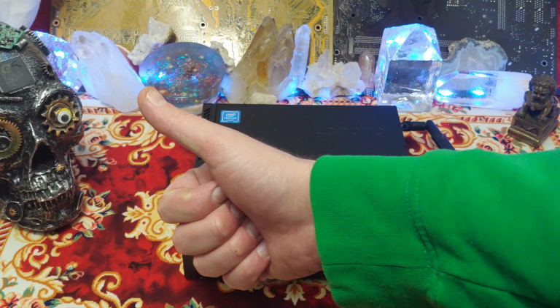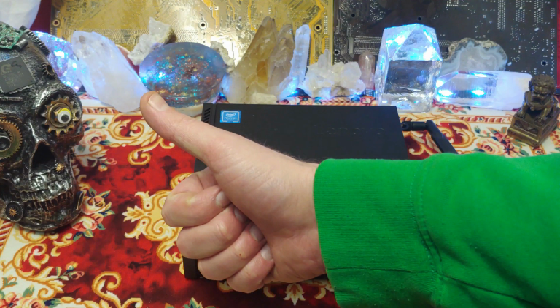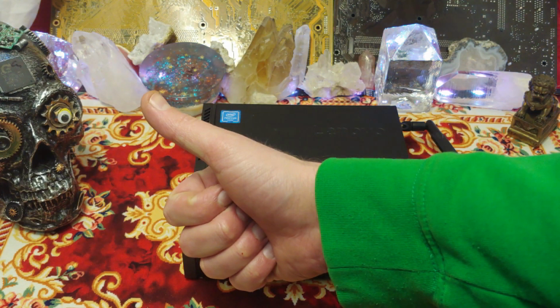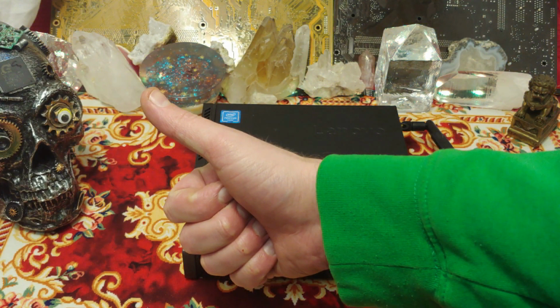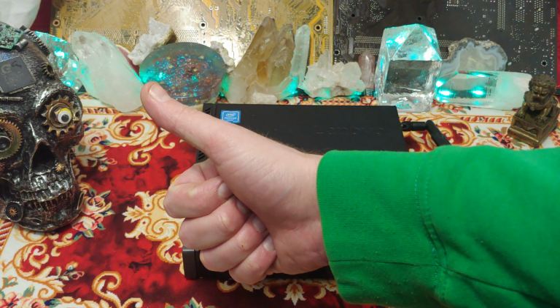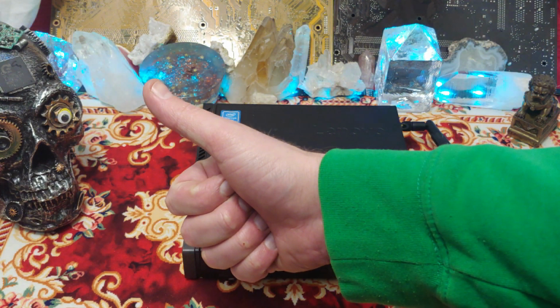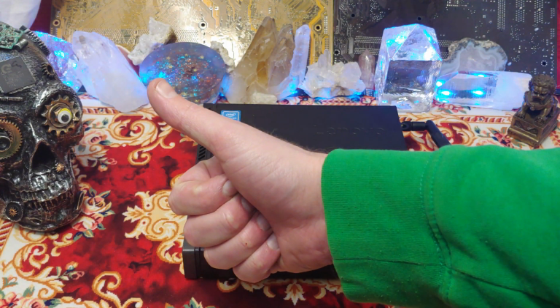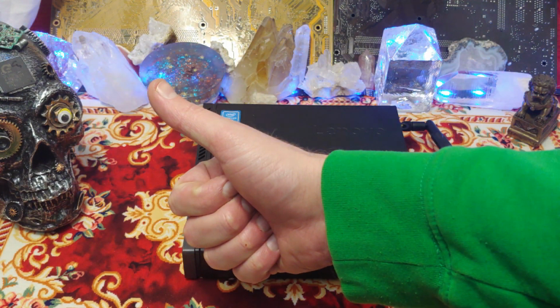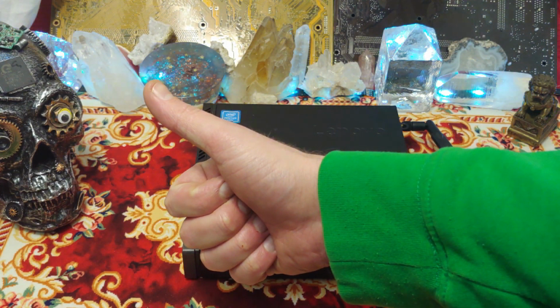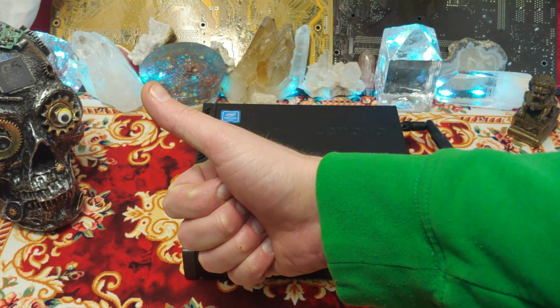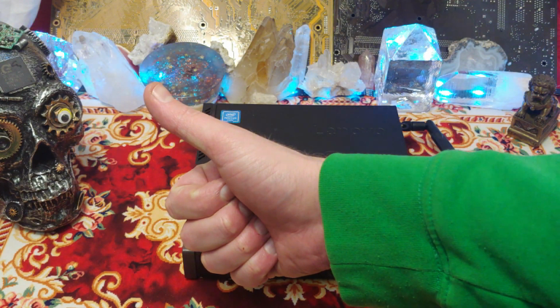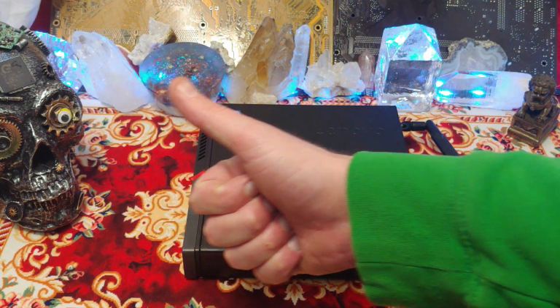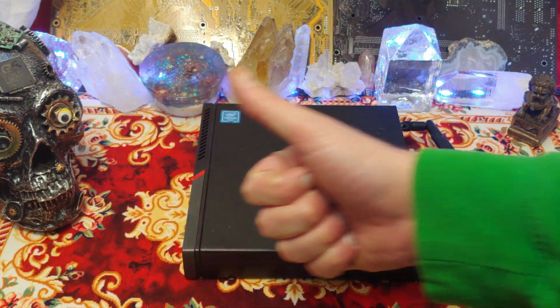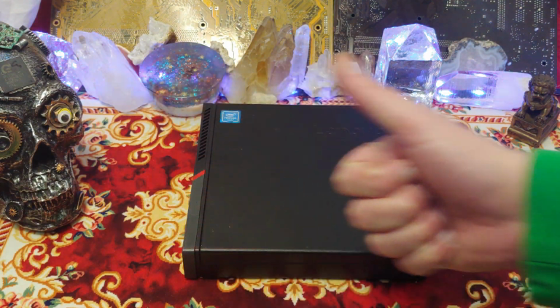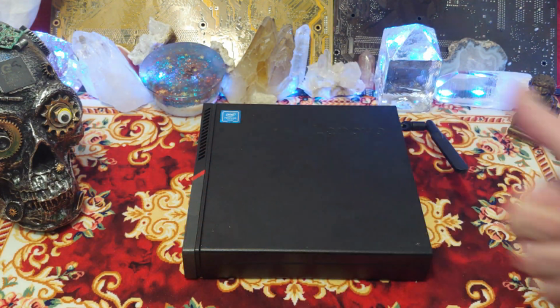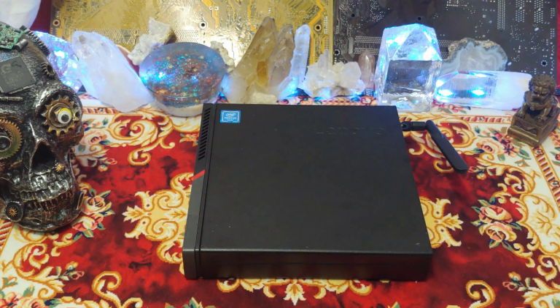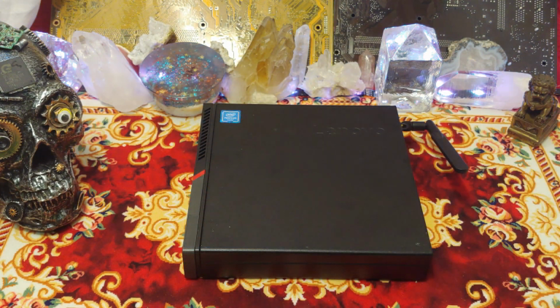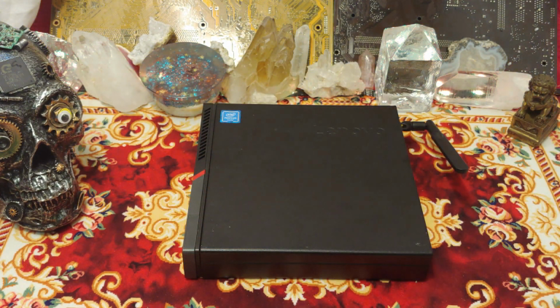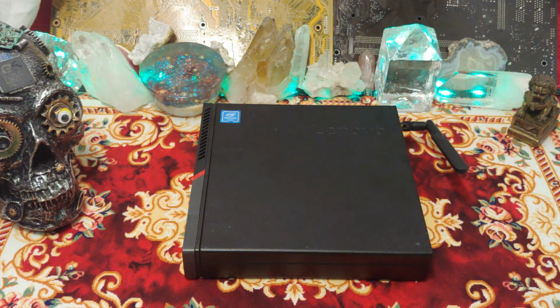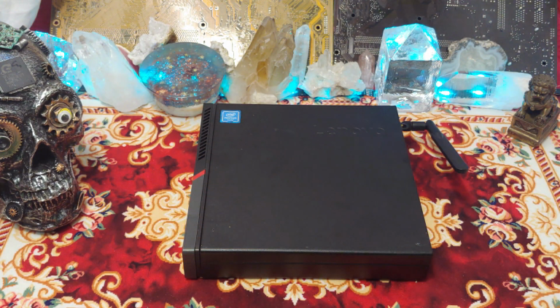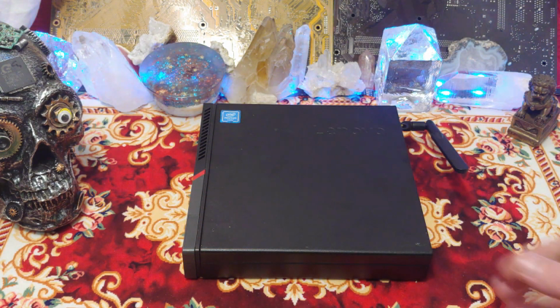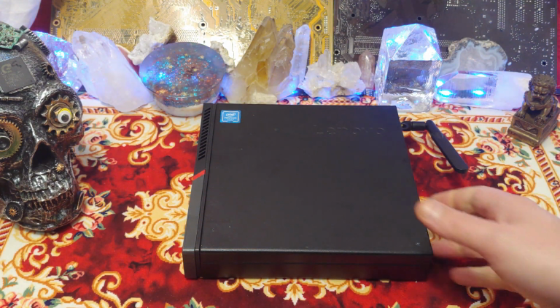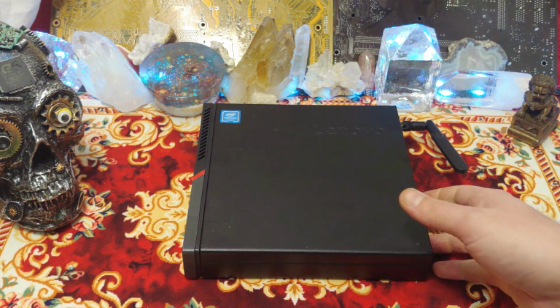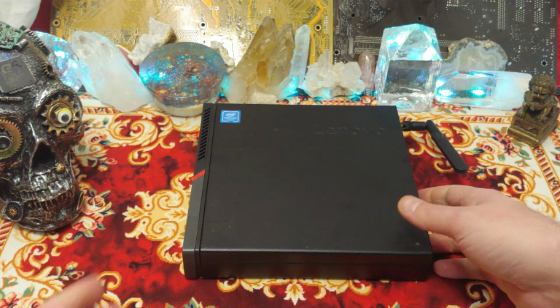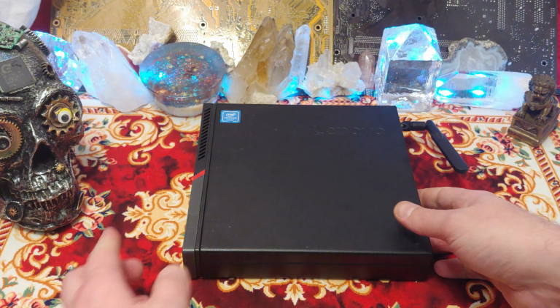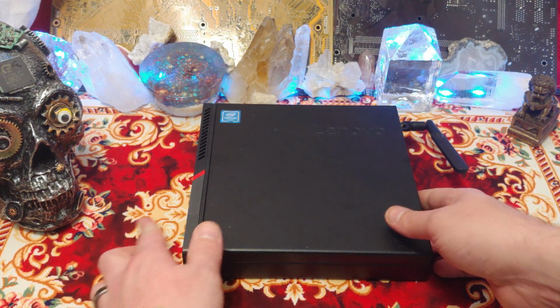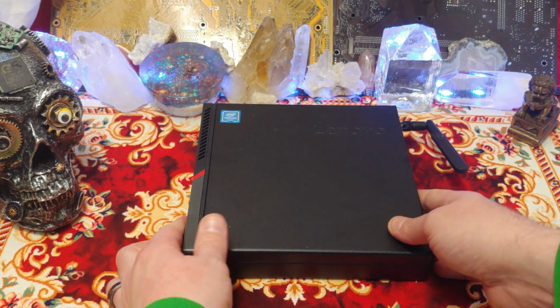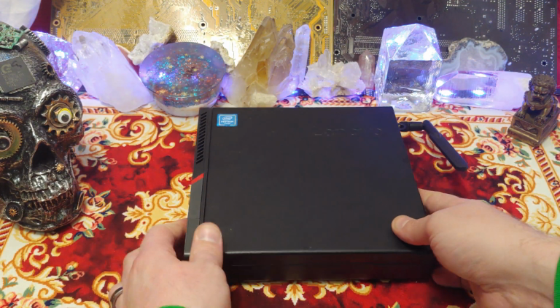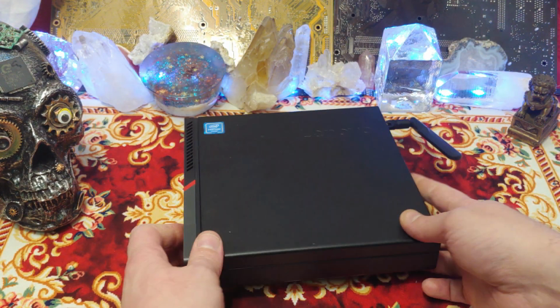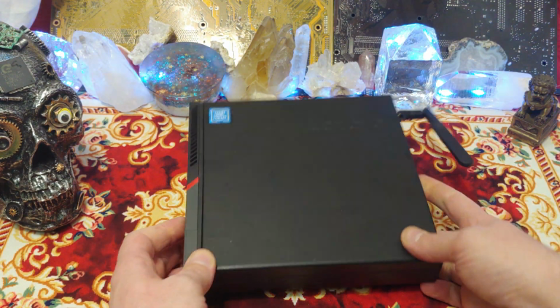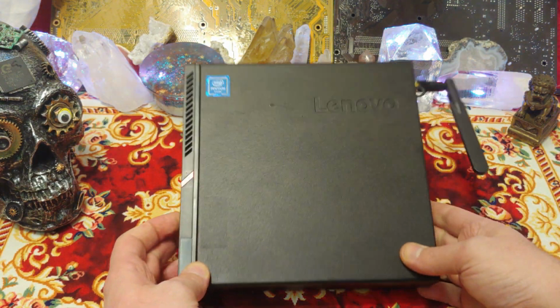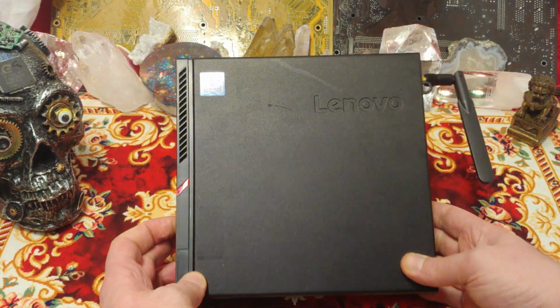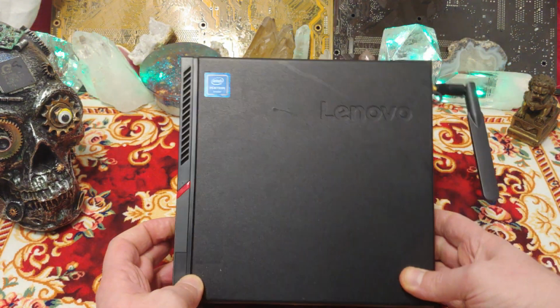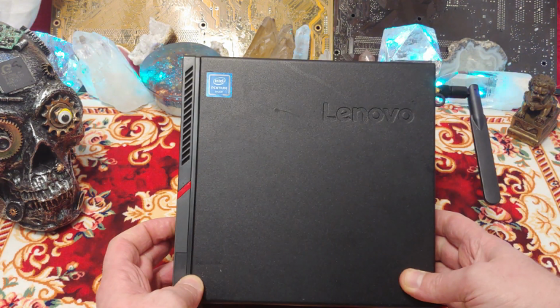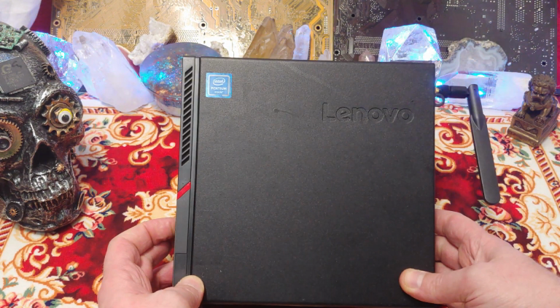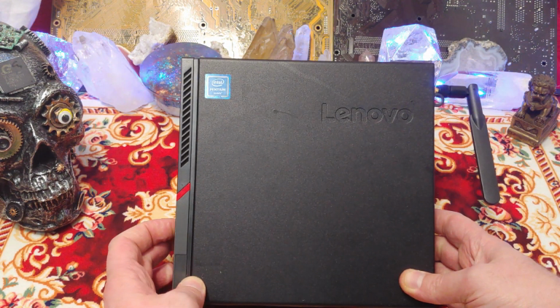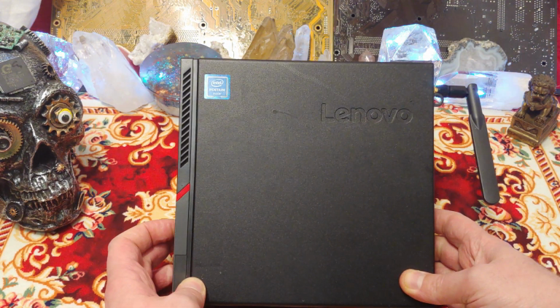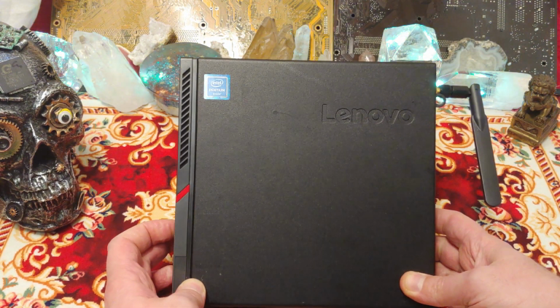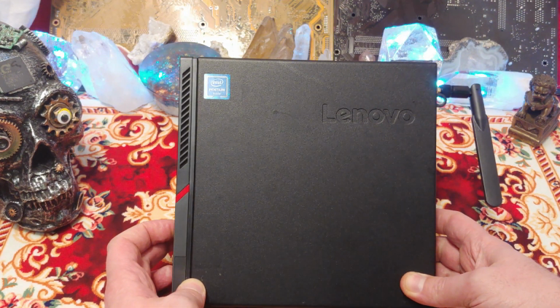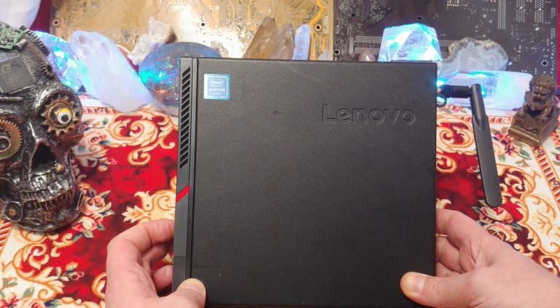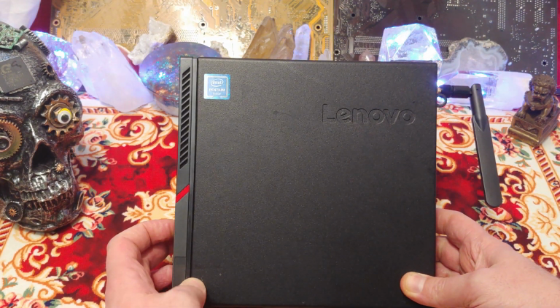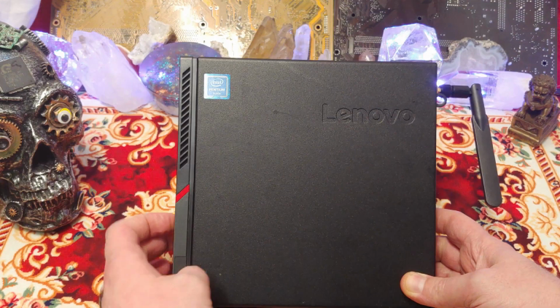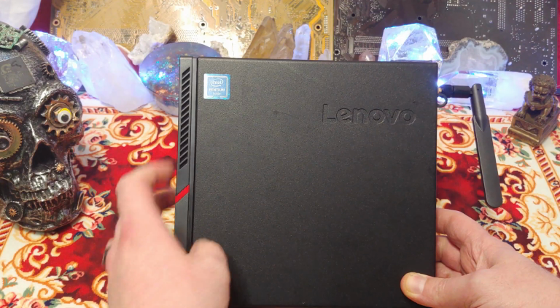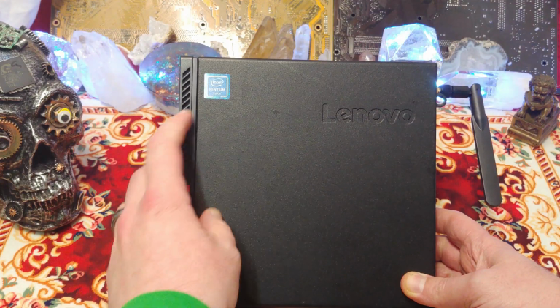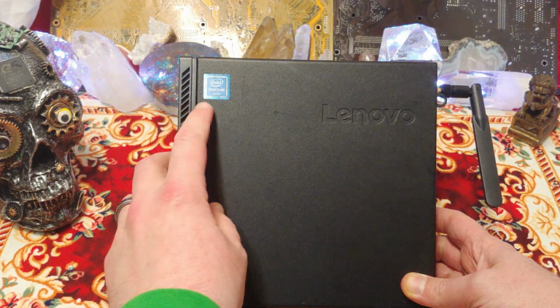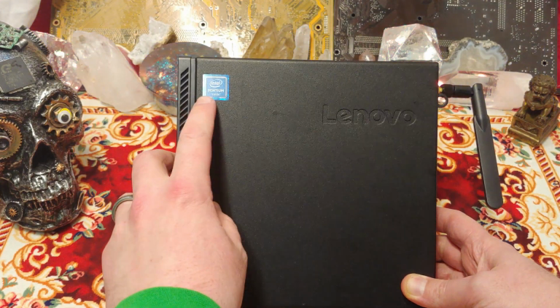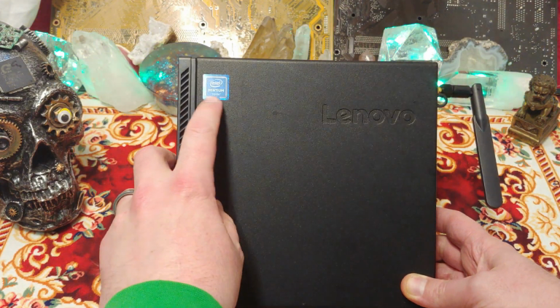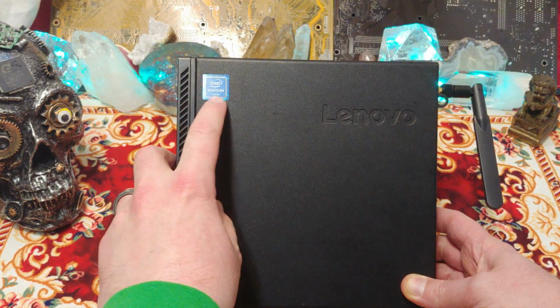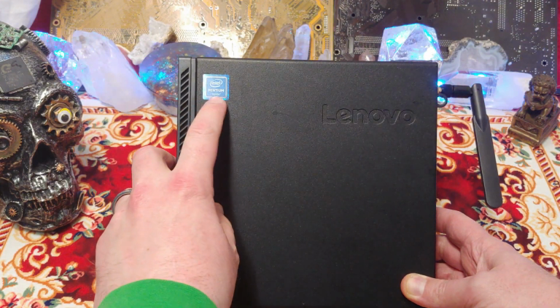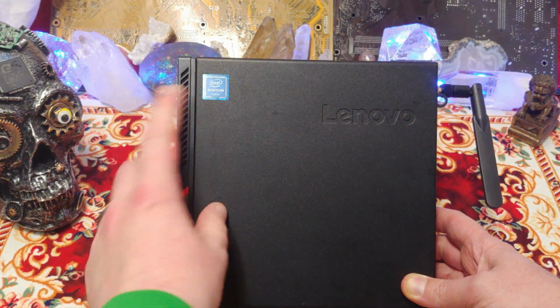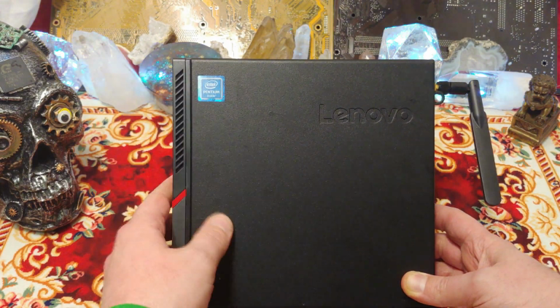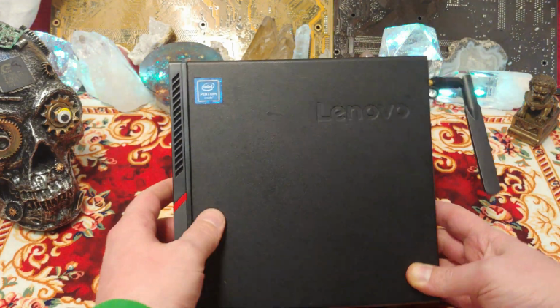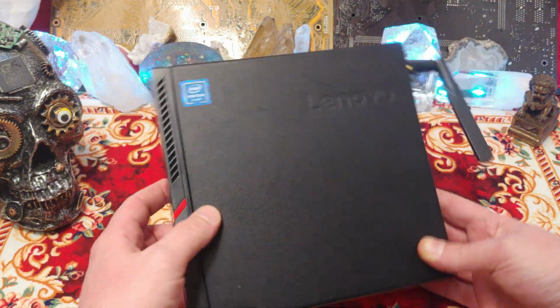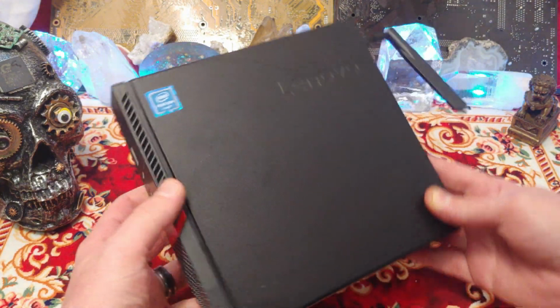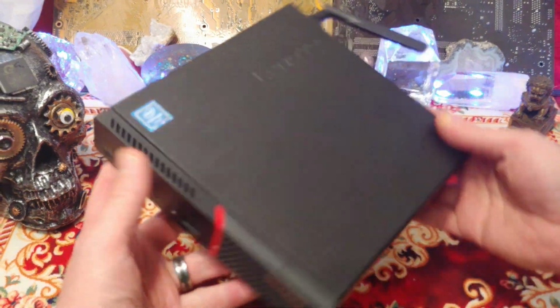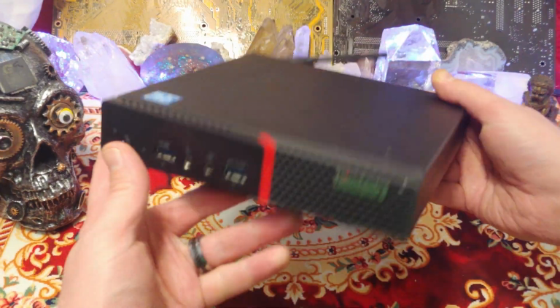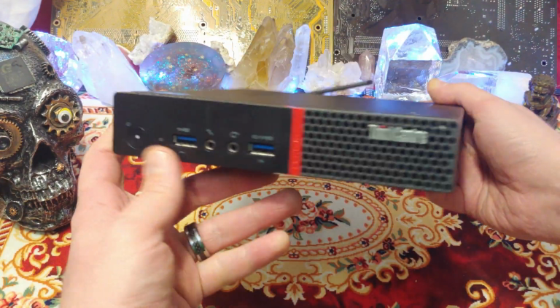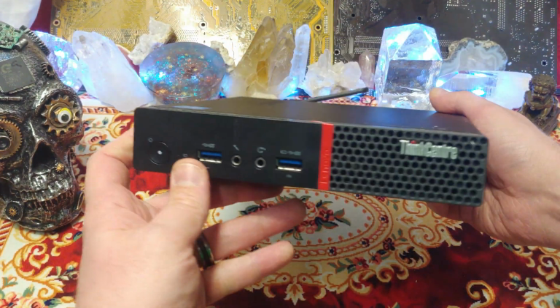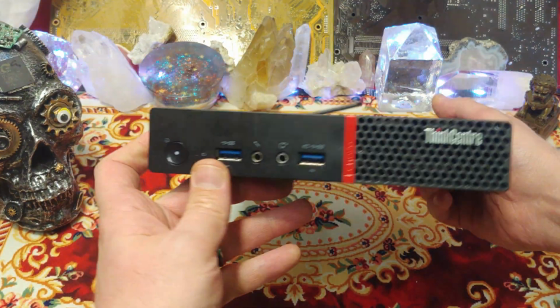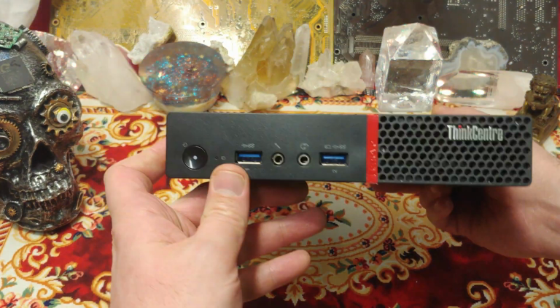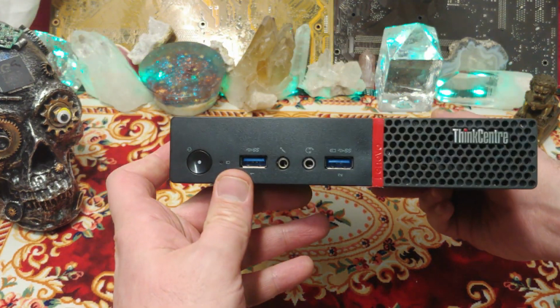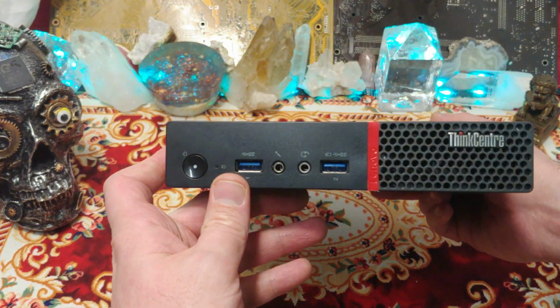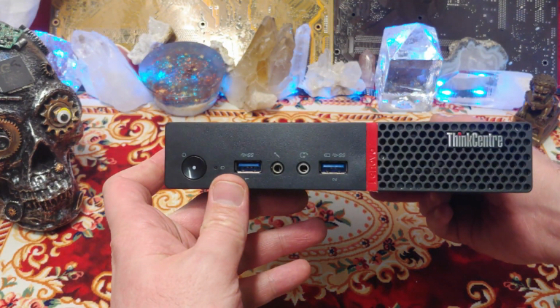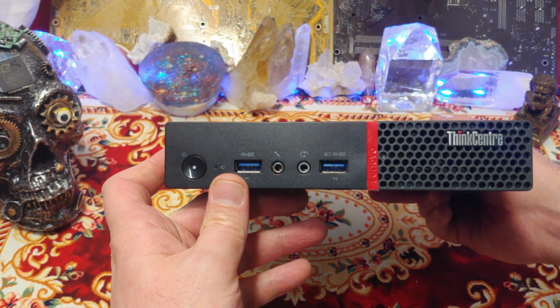Ladies and gentlemen, what's going on? Once again, I'm Nev from Nevstack. Today we're taking a look at this Lenovo Pentium inside unit.